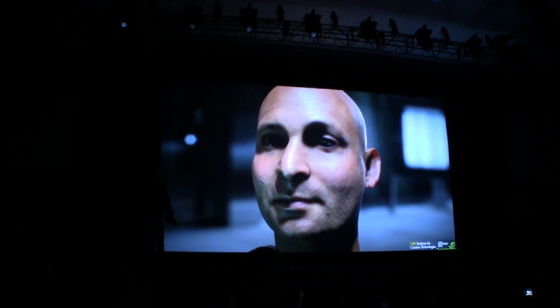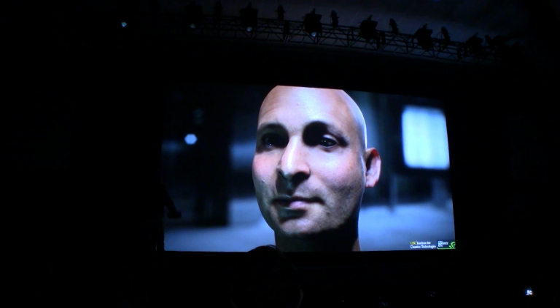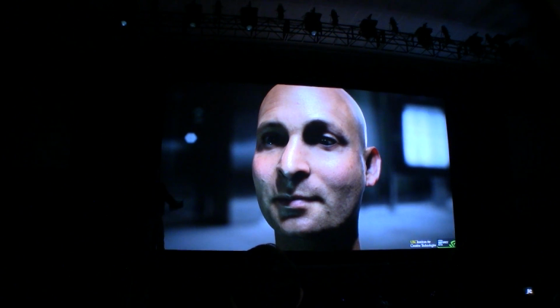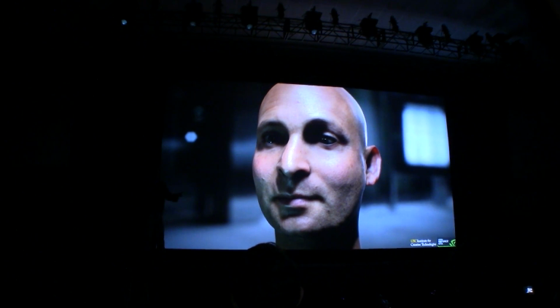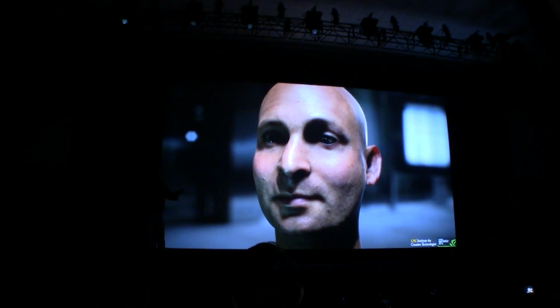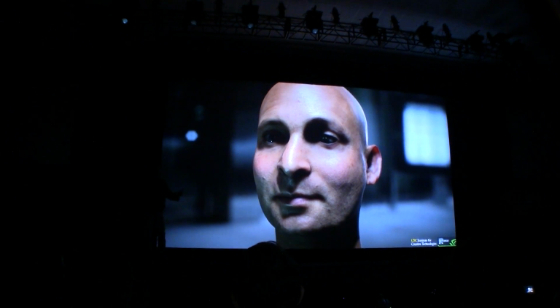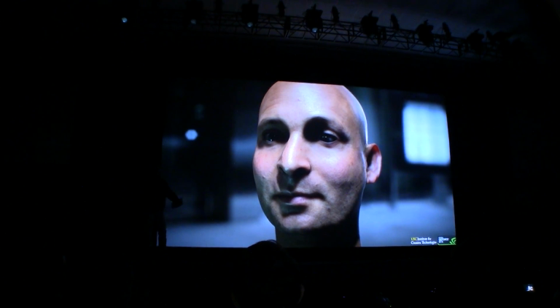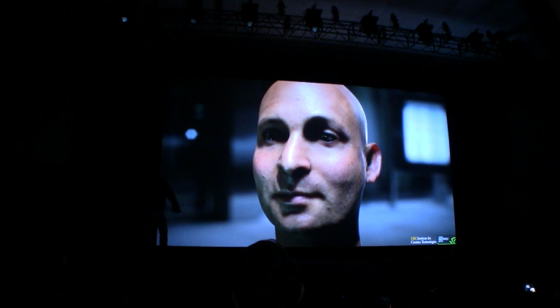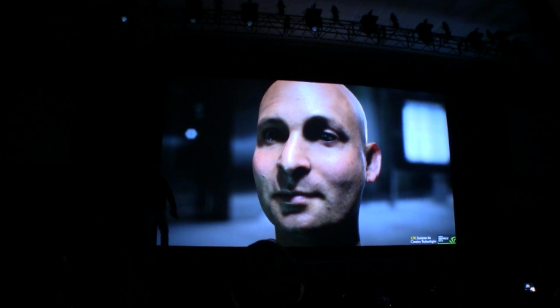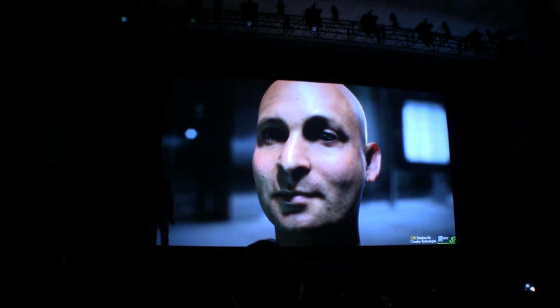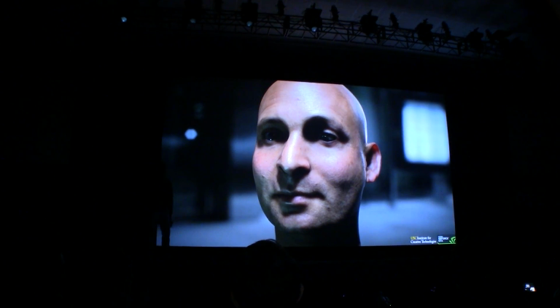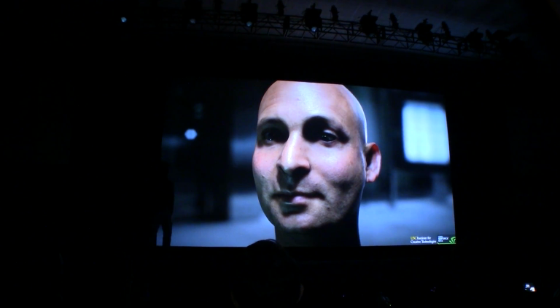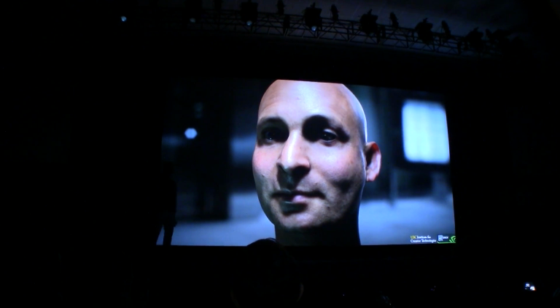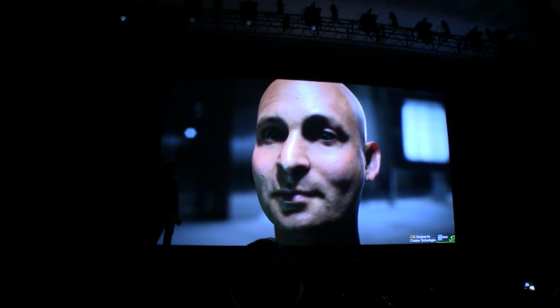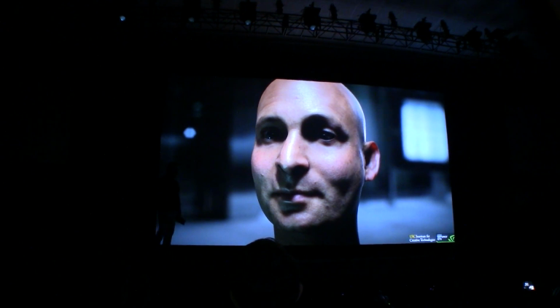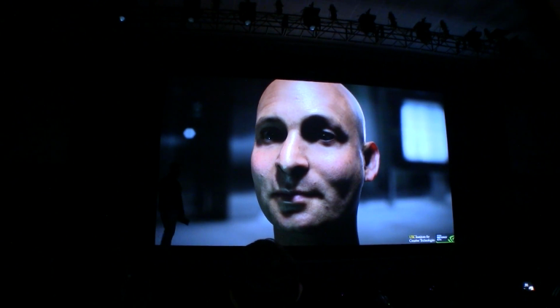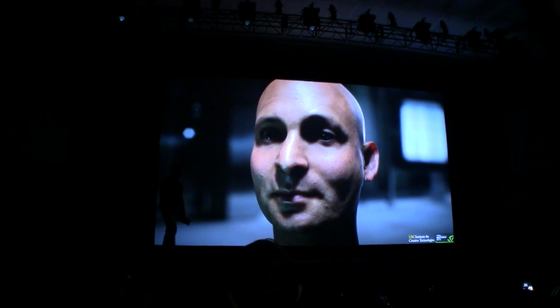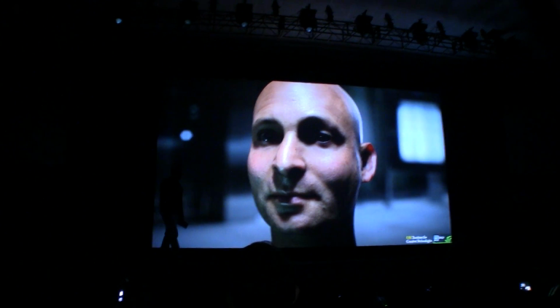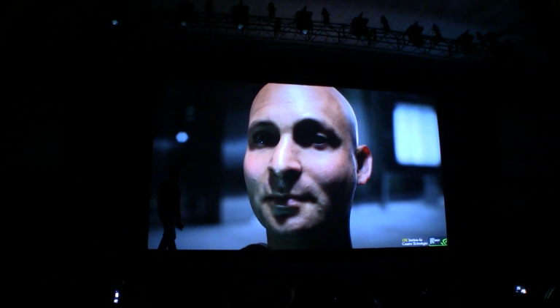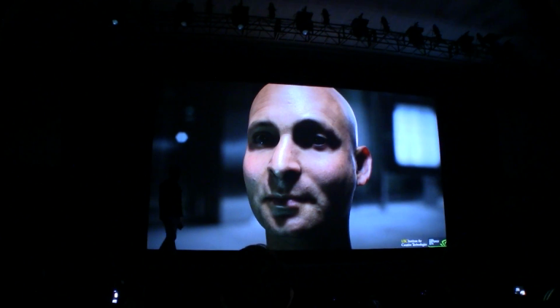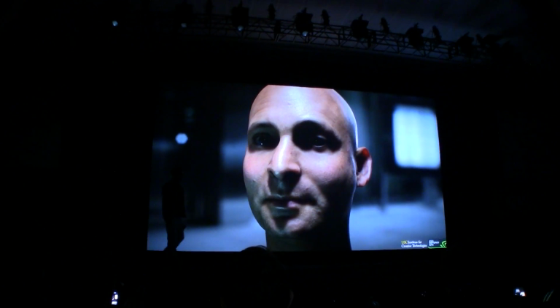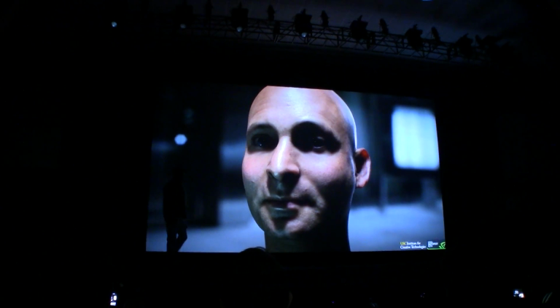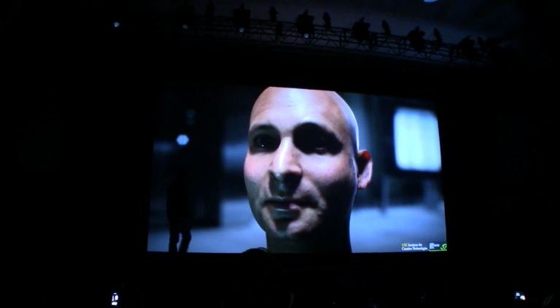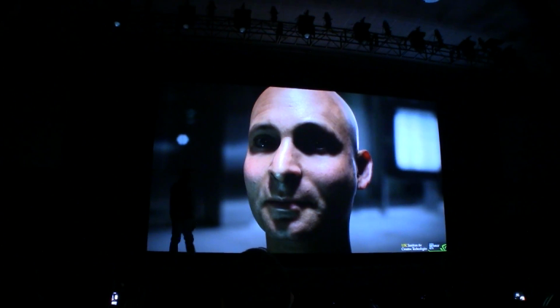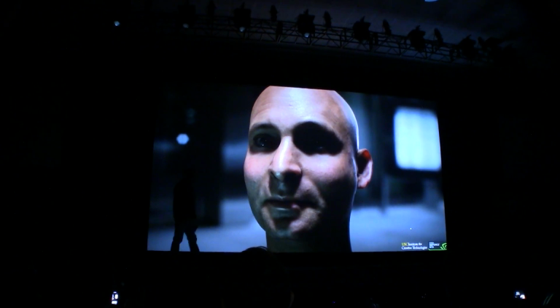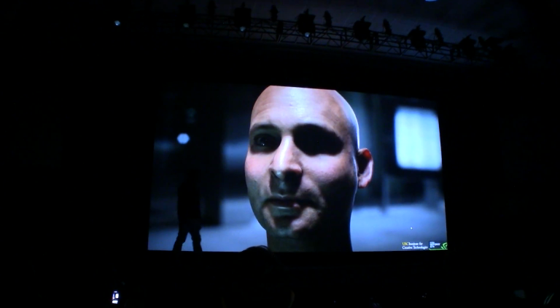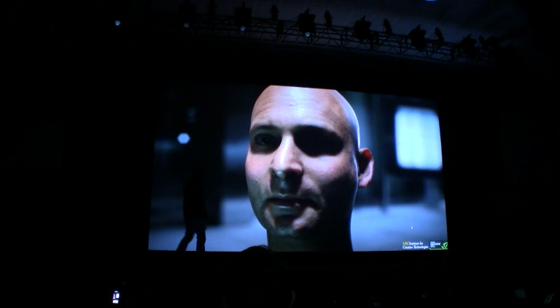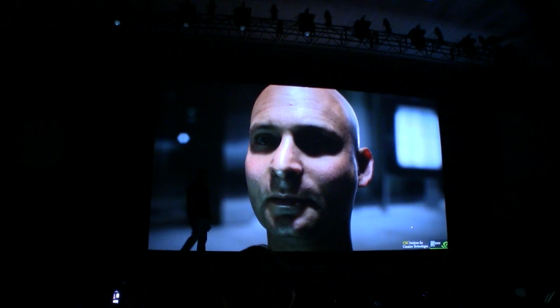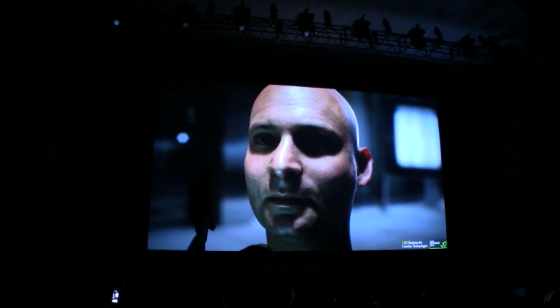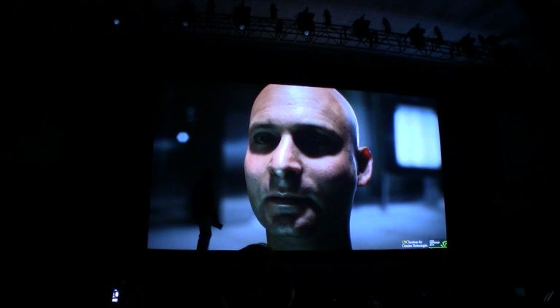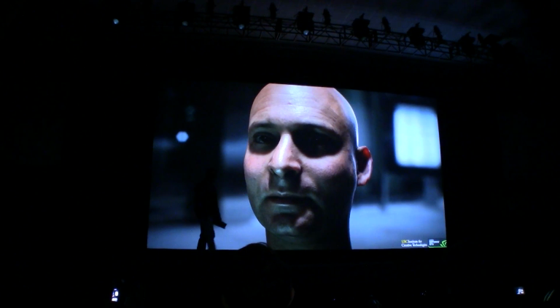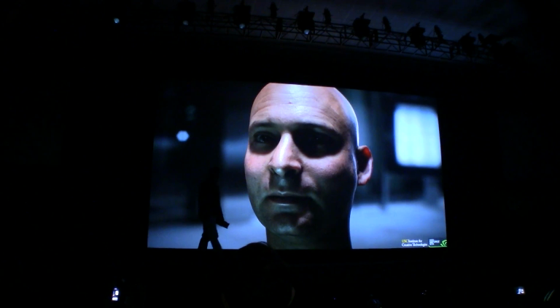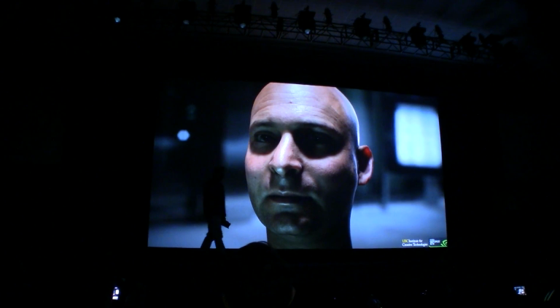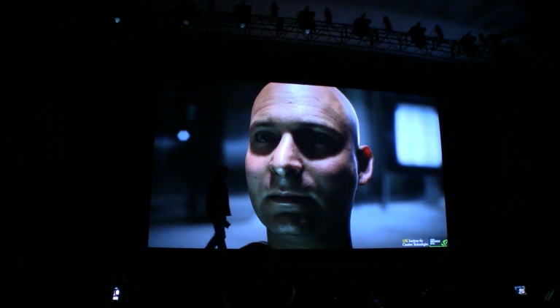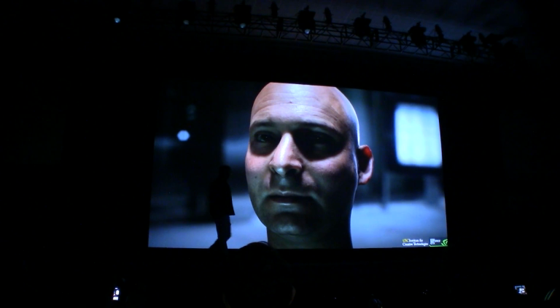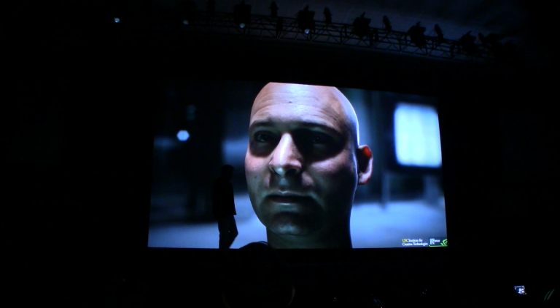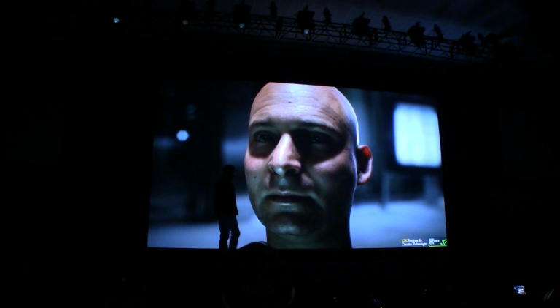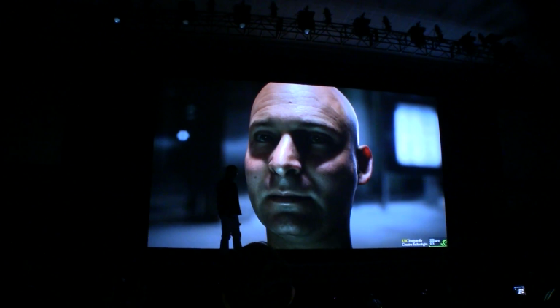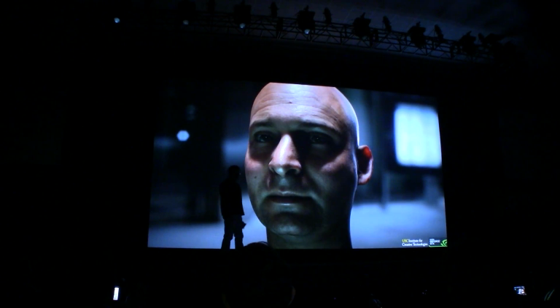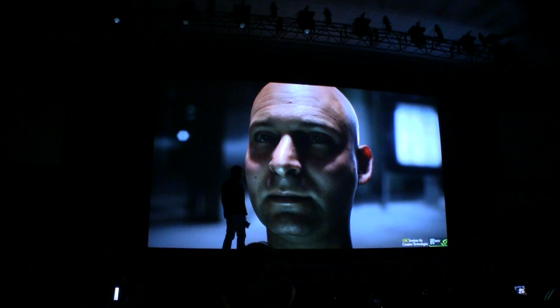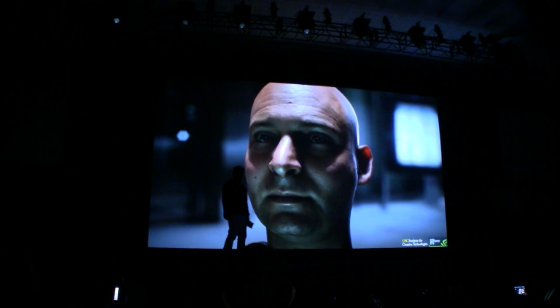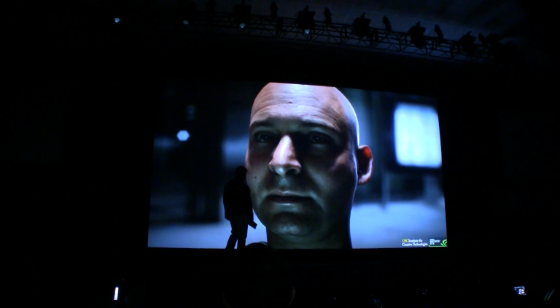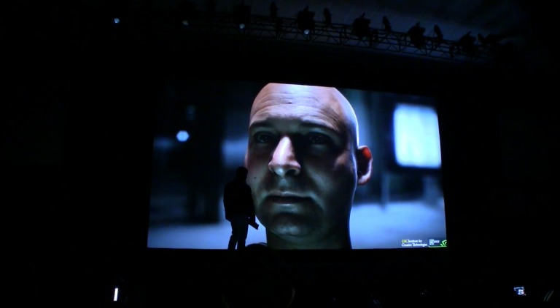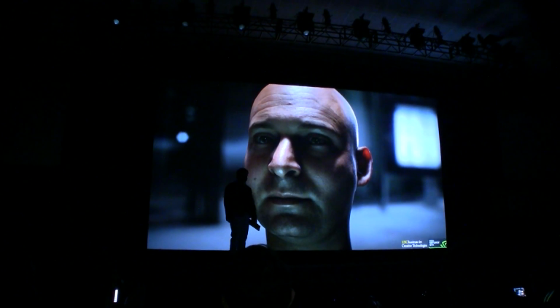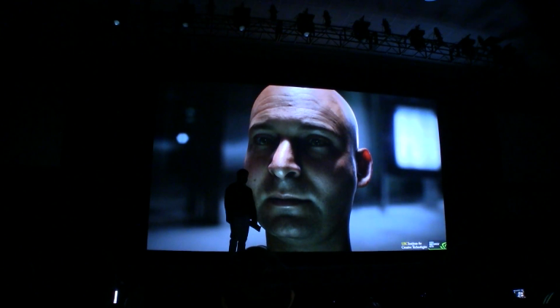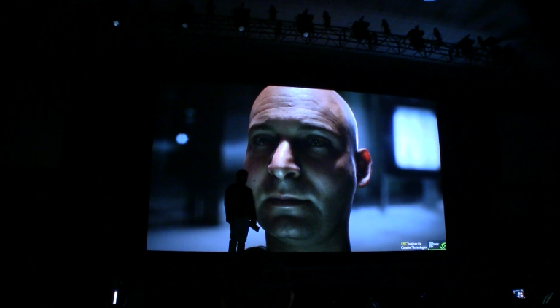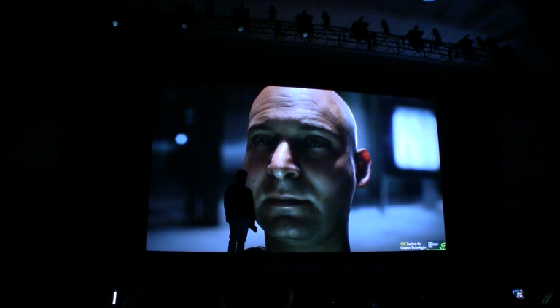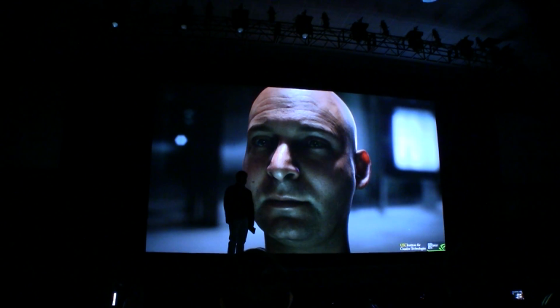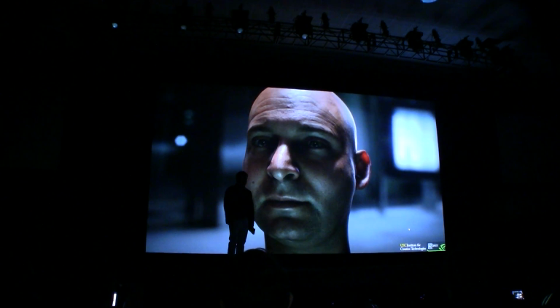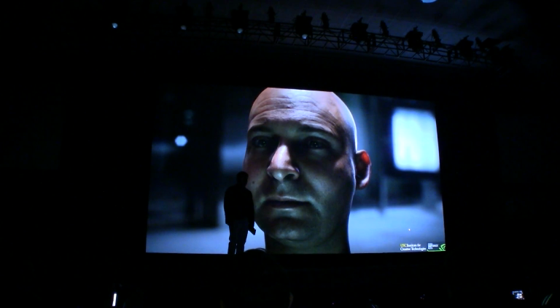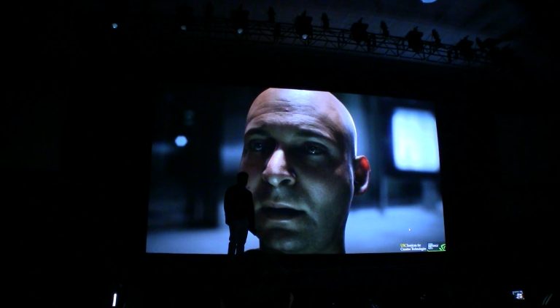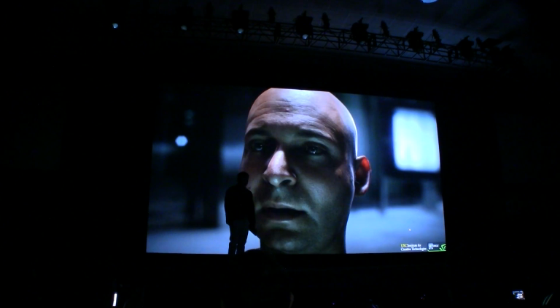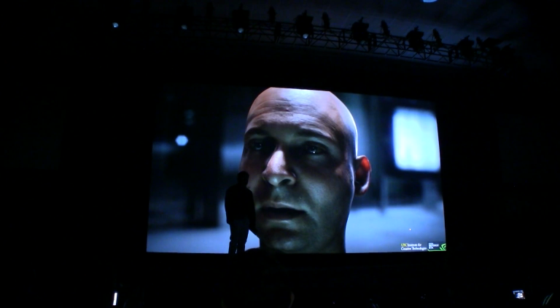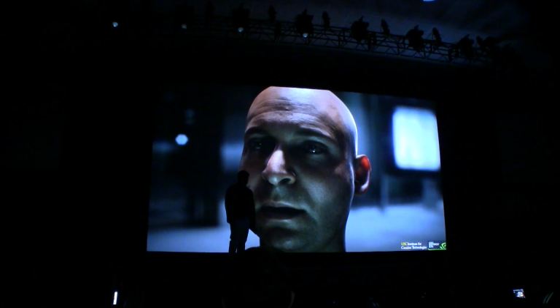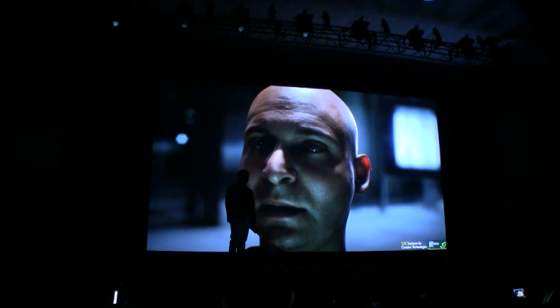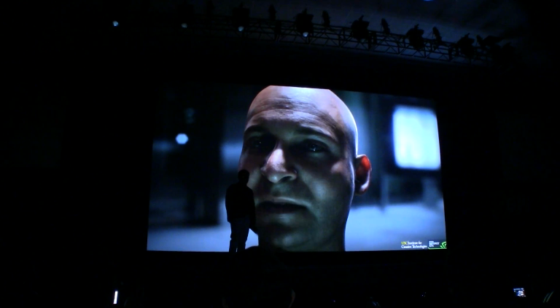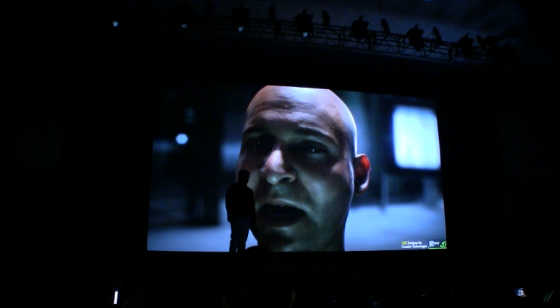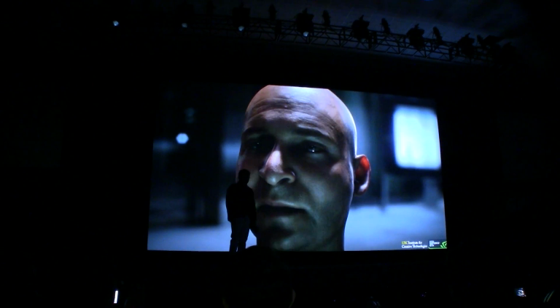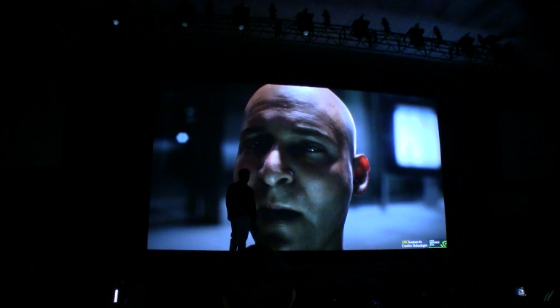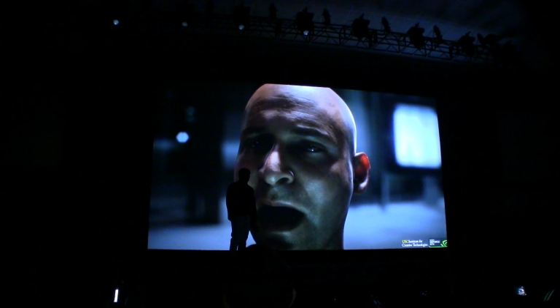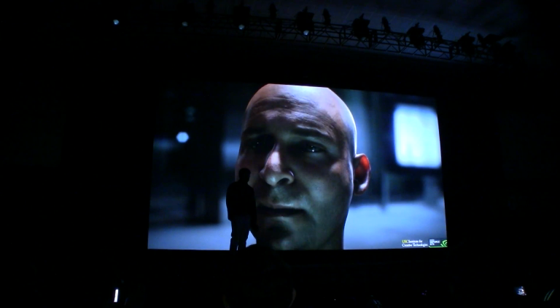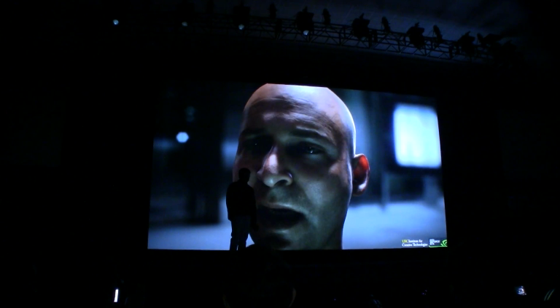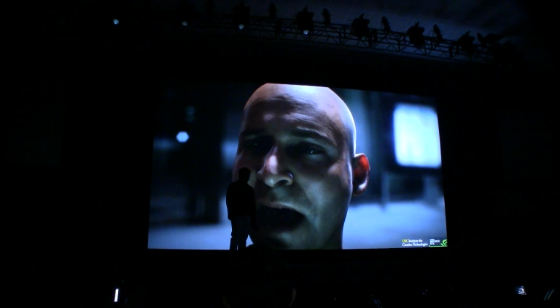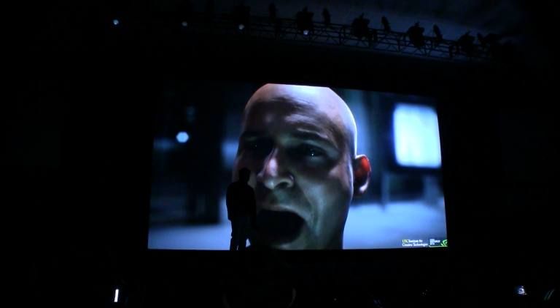Let me ask you something. Have you heard of Shield? What do you think about Shield? "Take my money!"